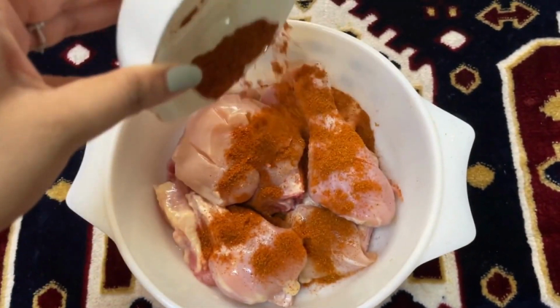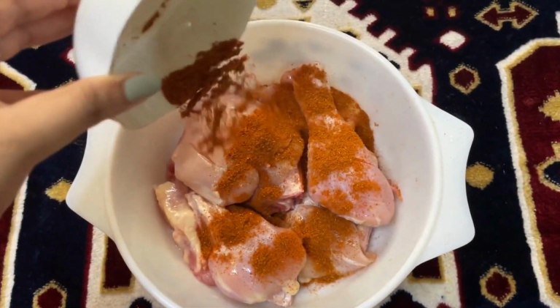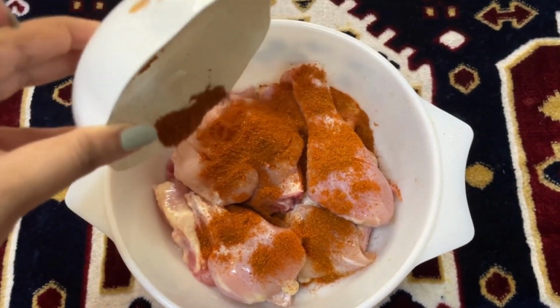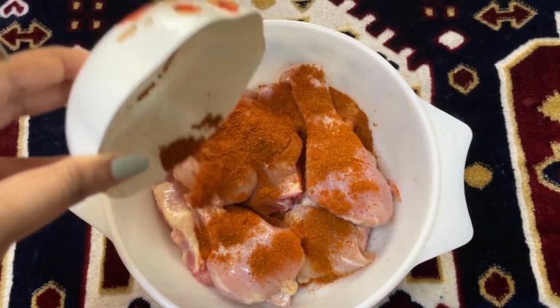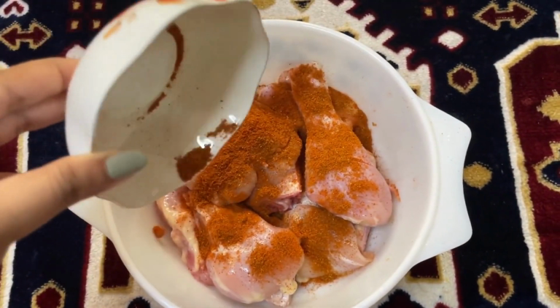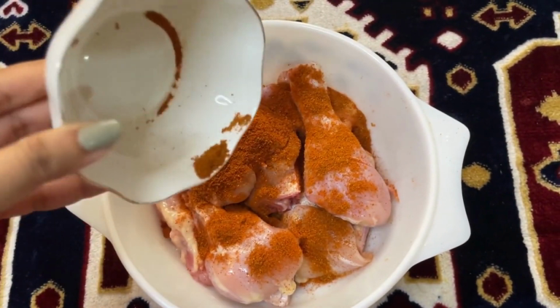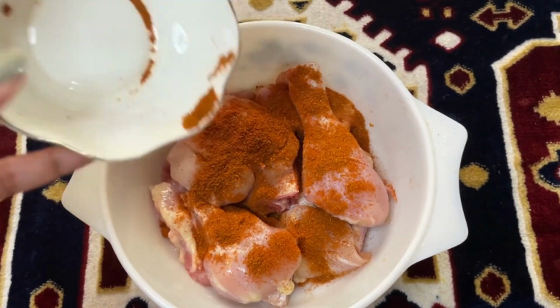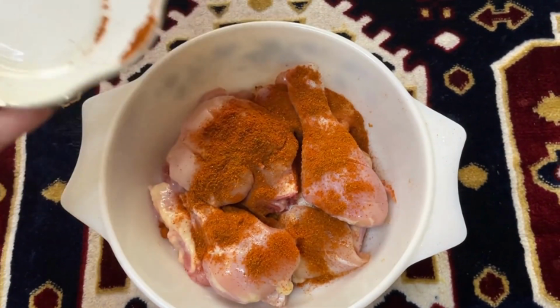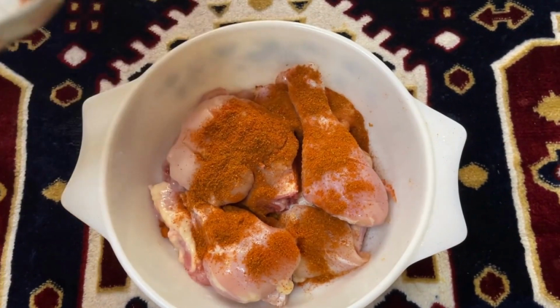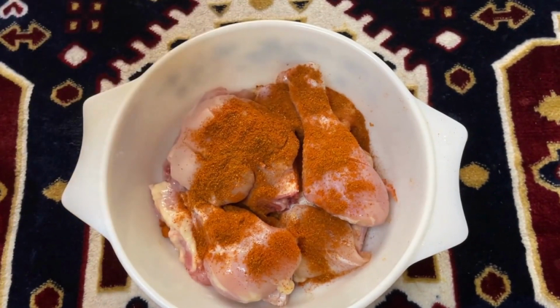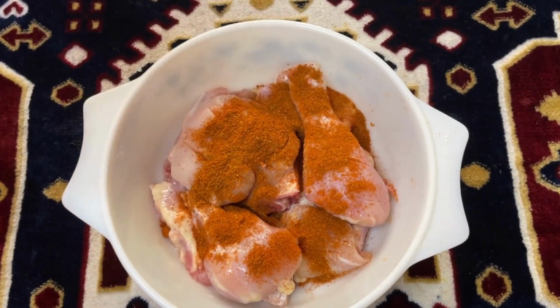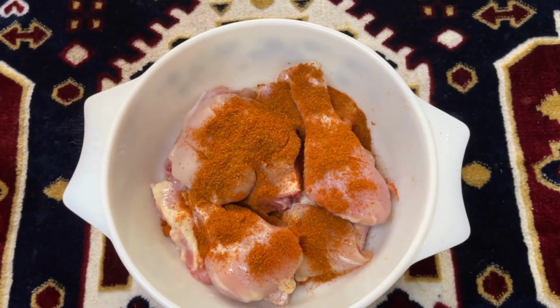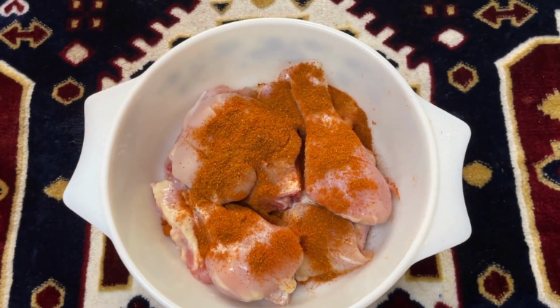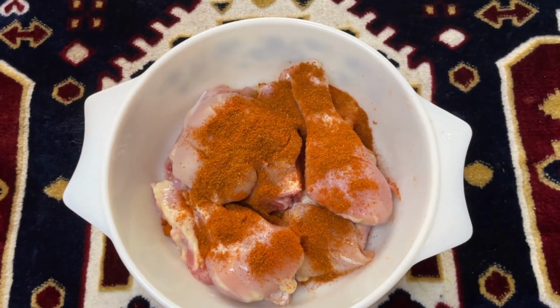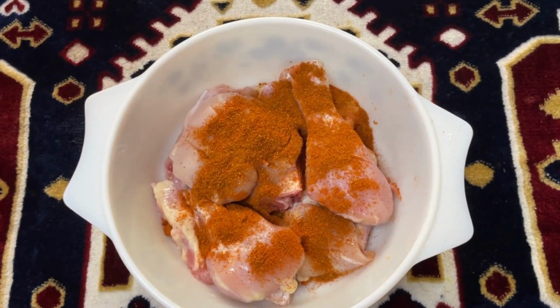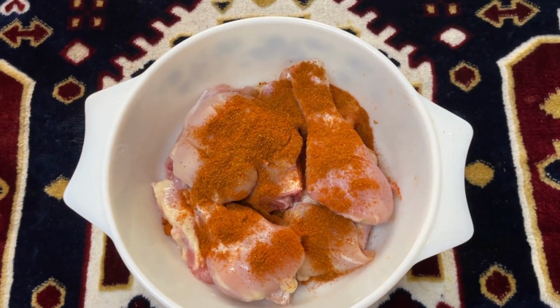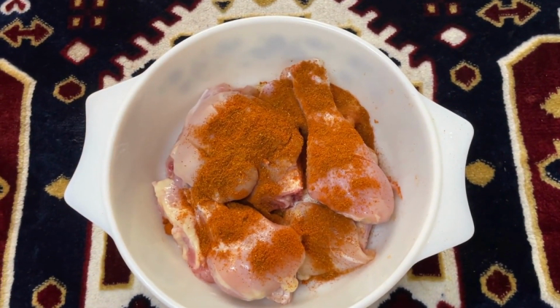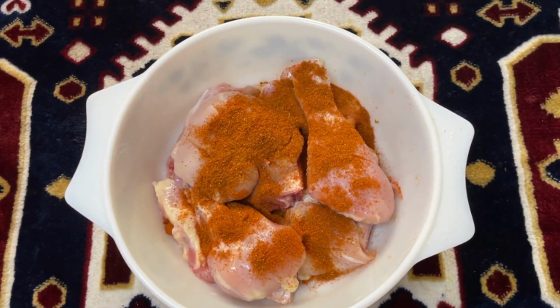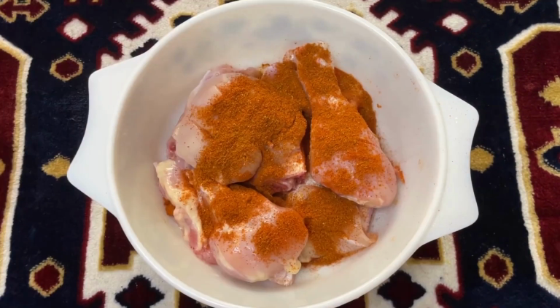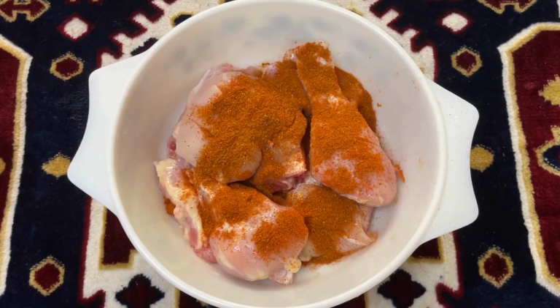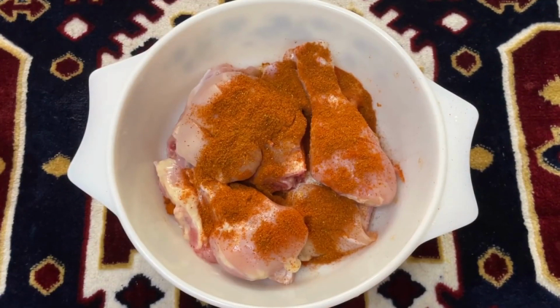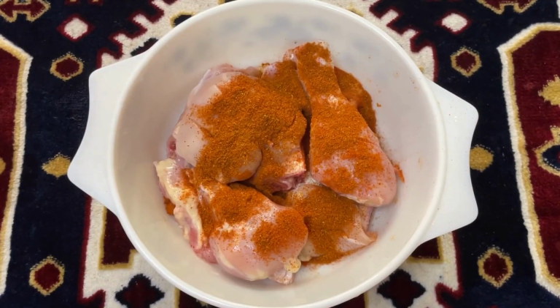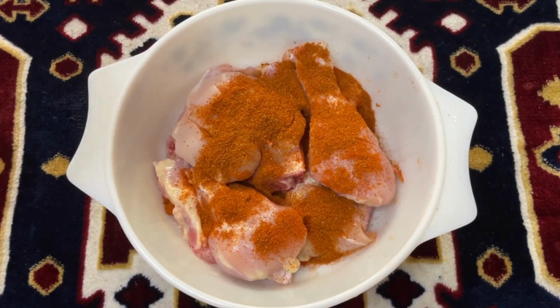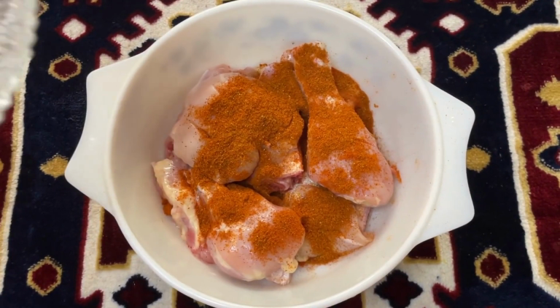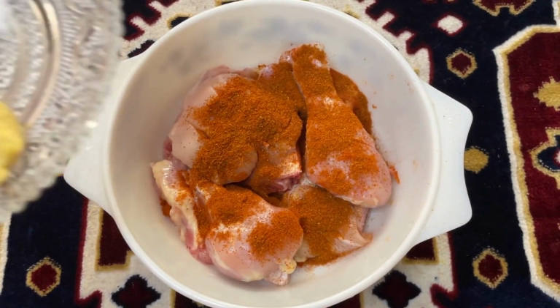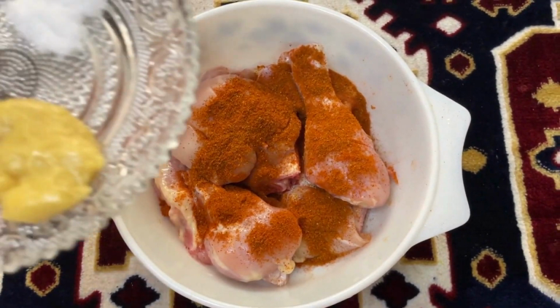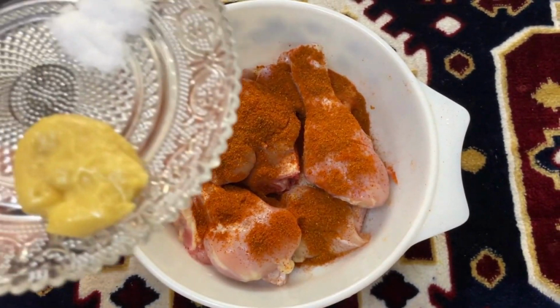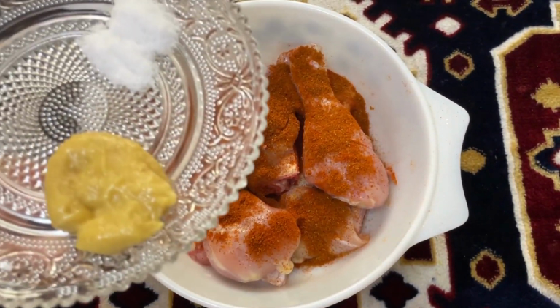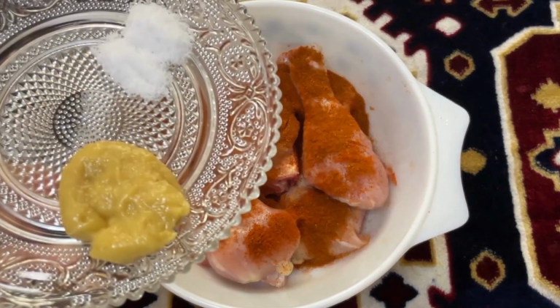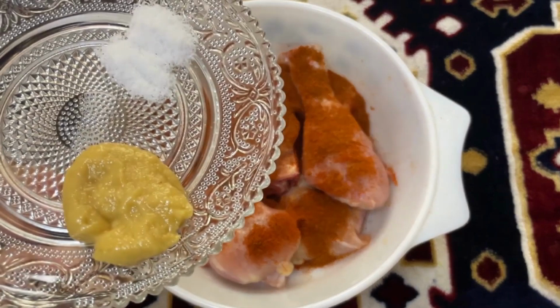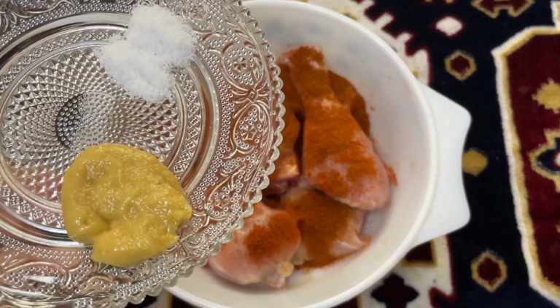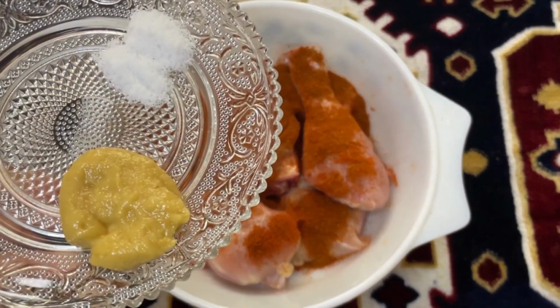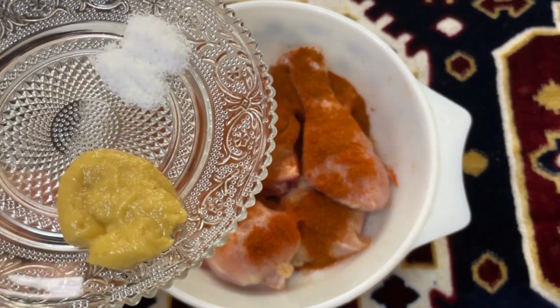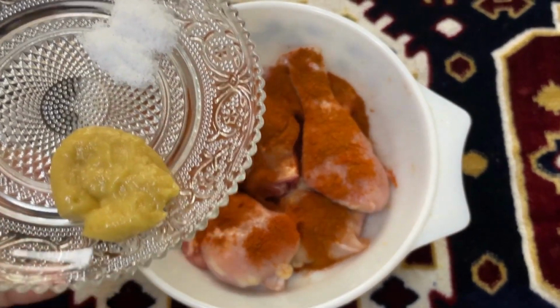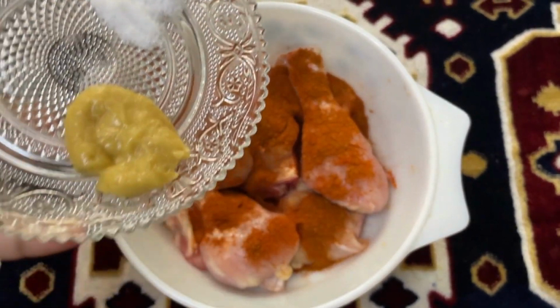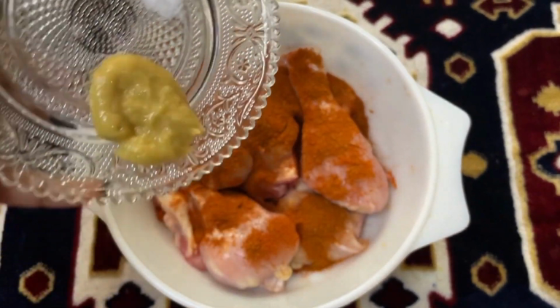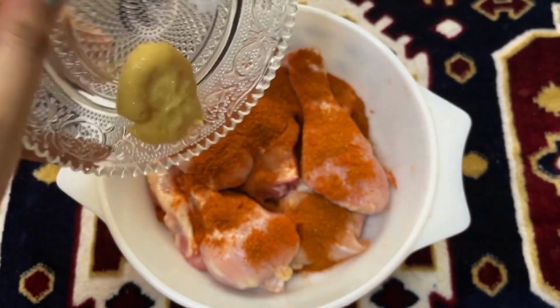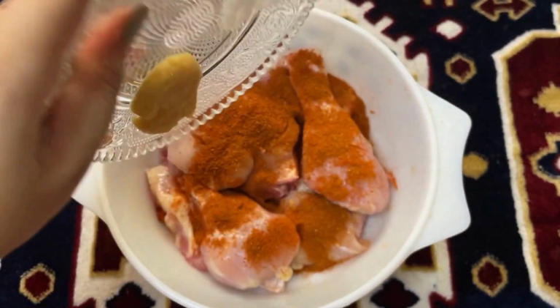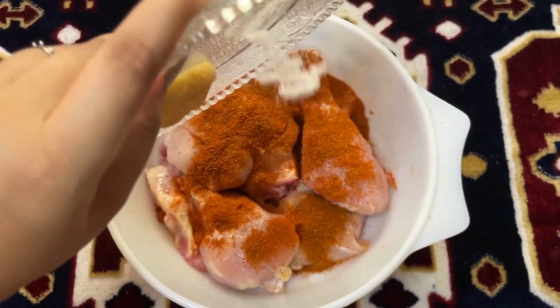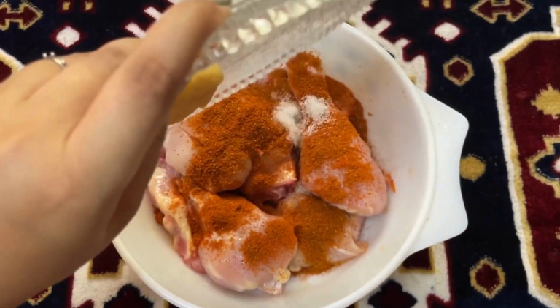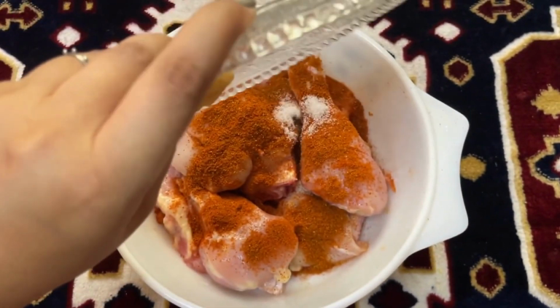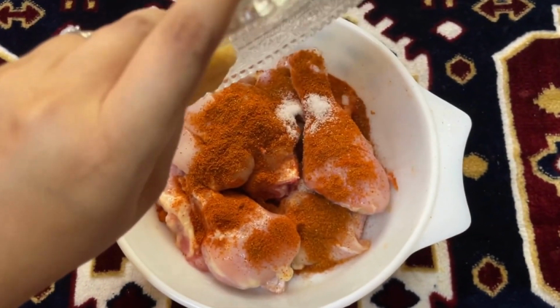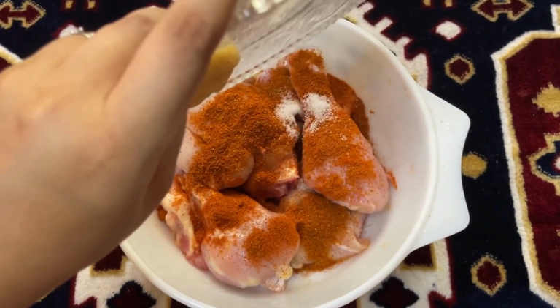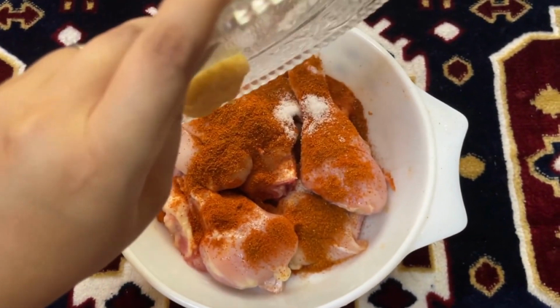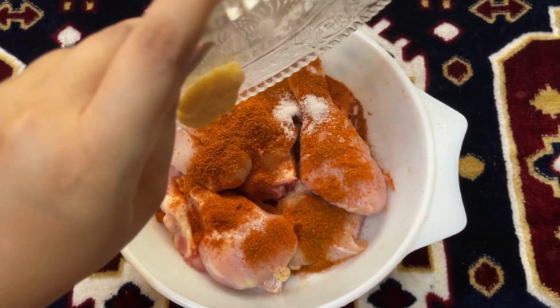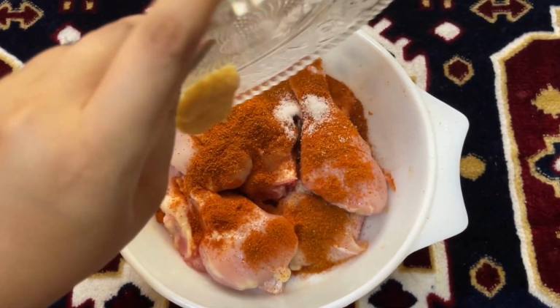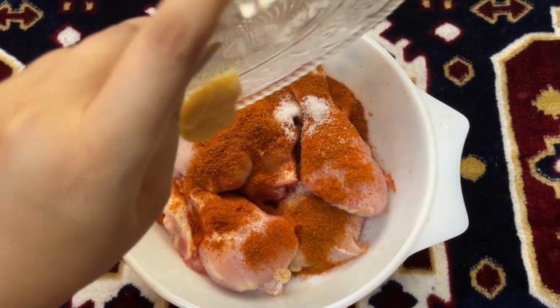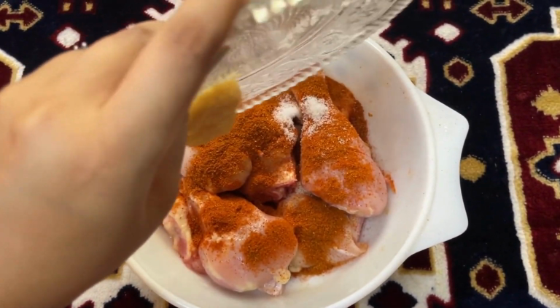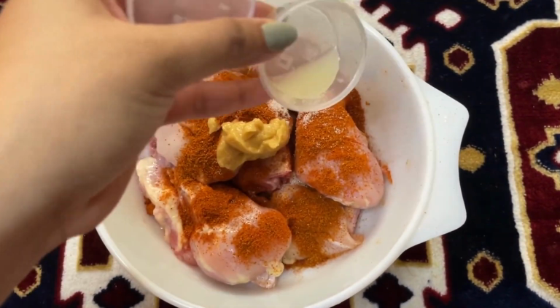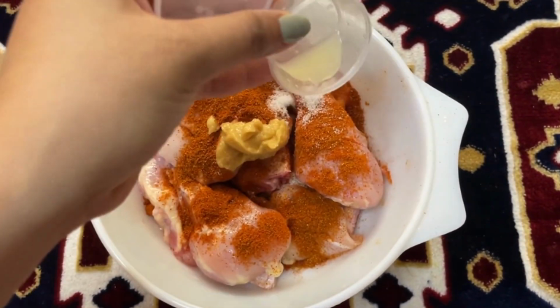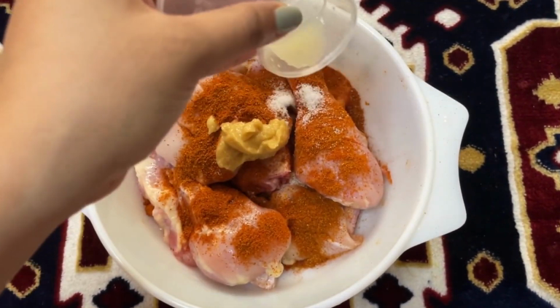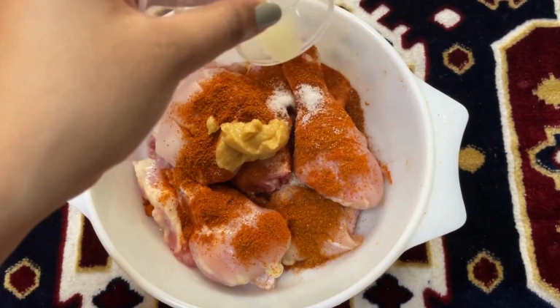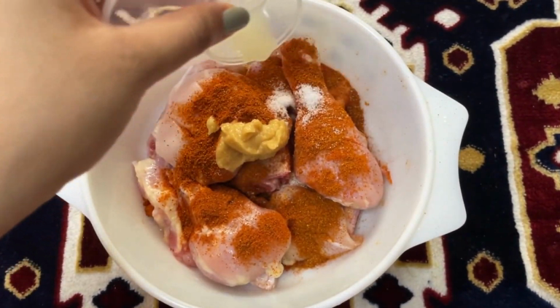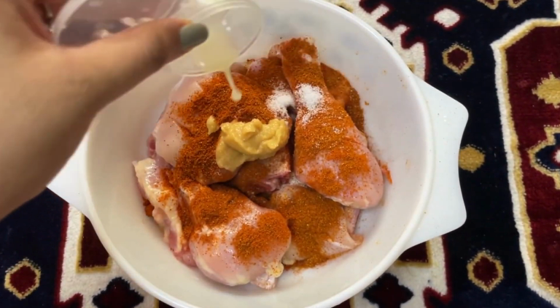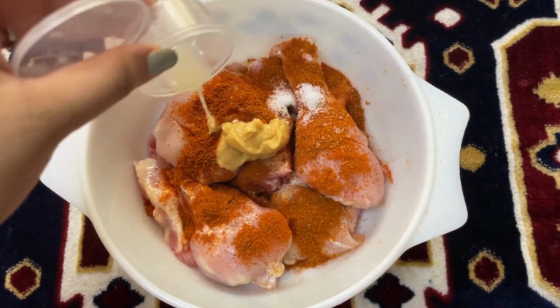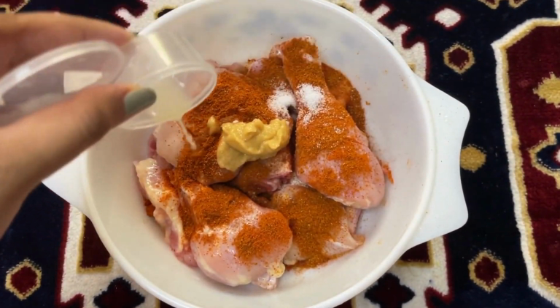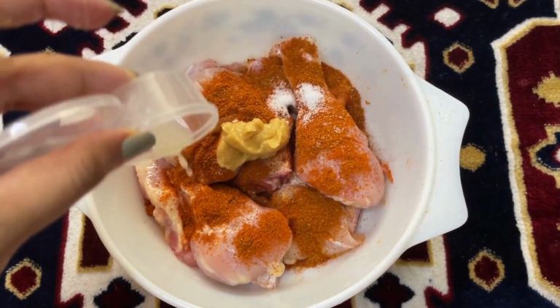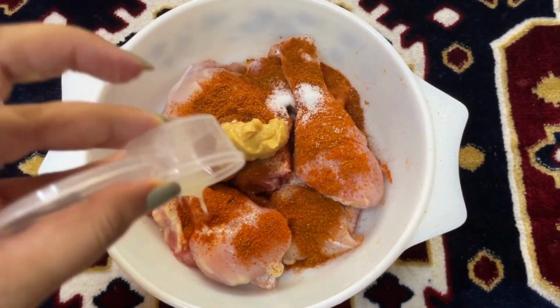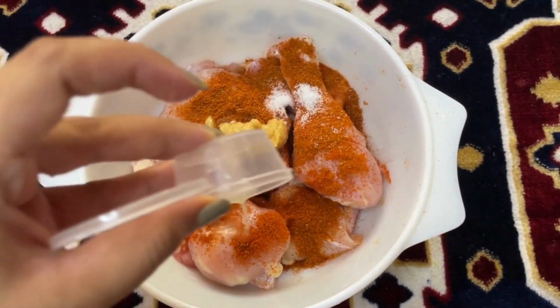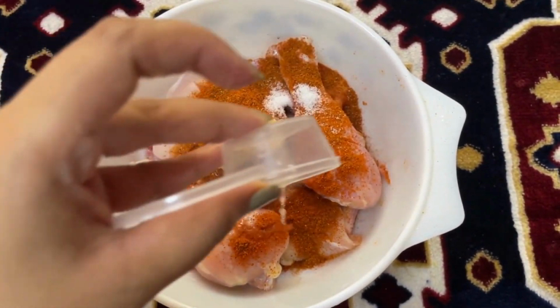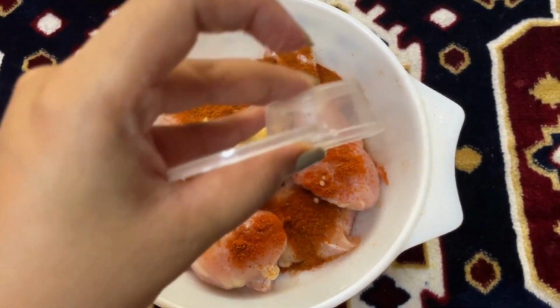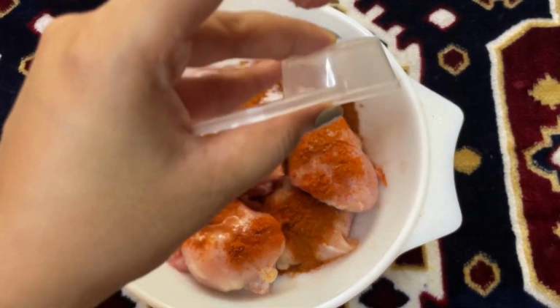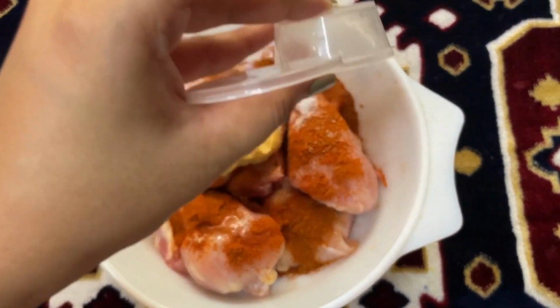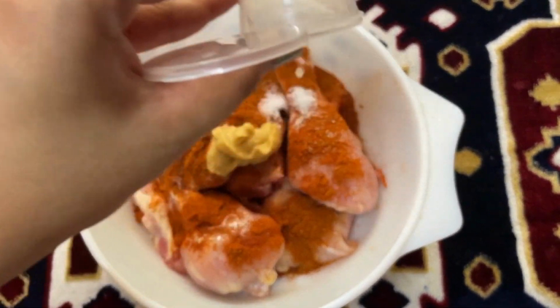Combine all the ingredients mentioned with the chicken. Mix until well combined and set it aside for at least 30 minutes.